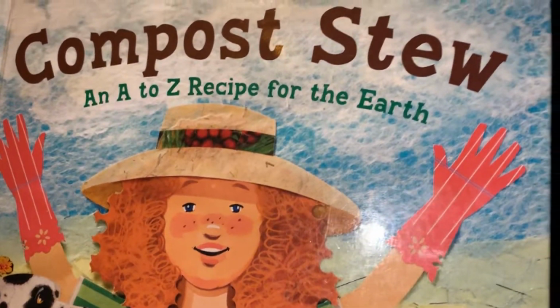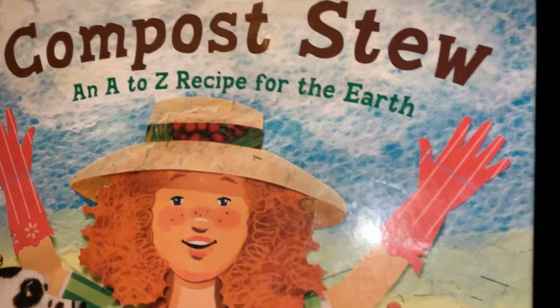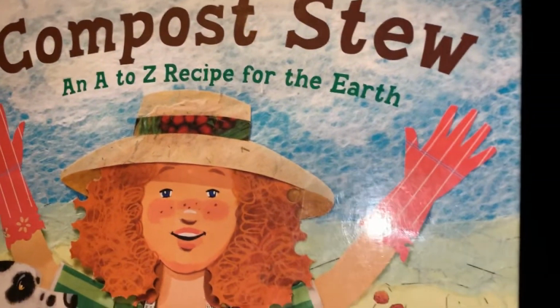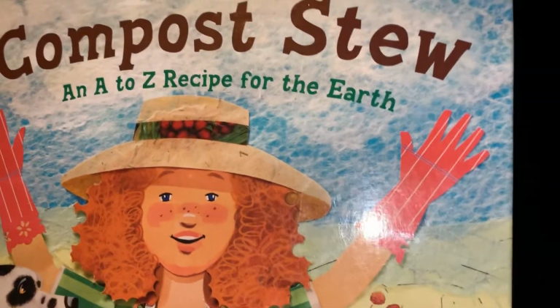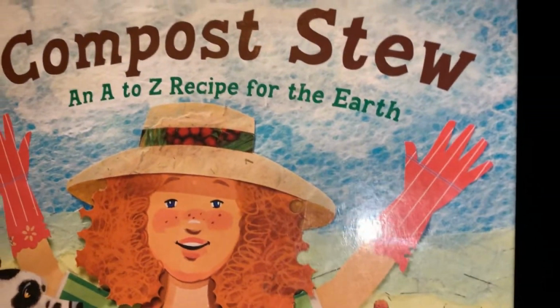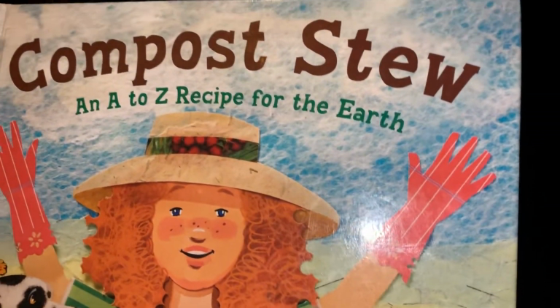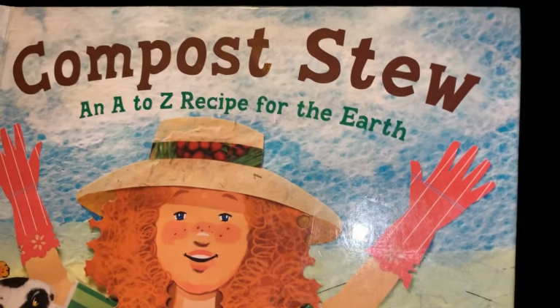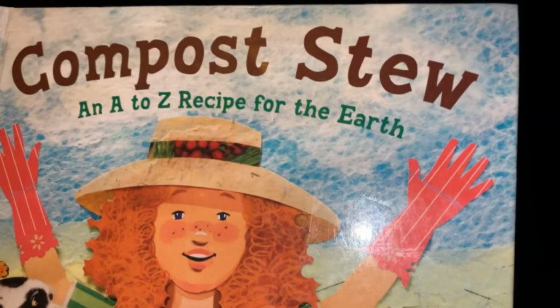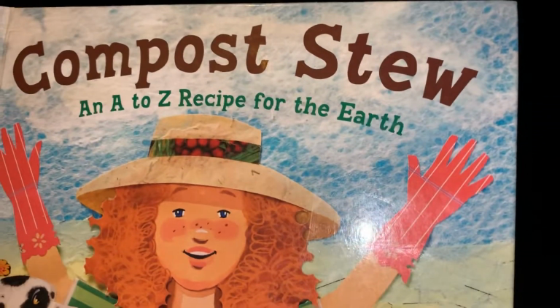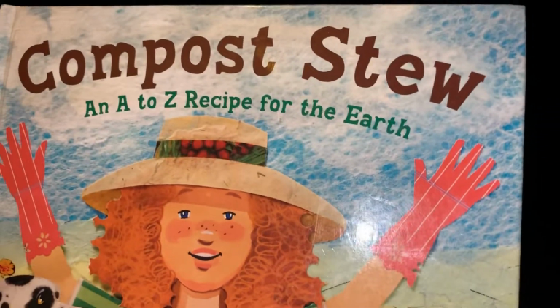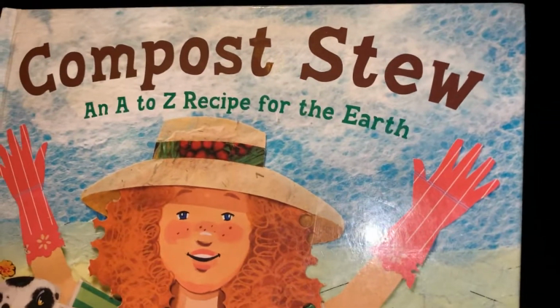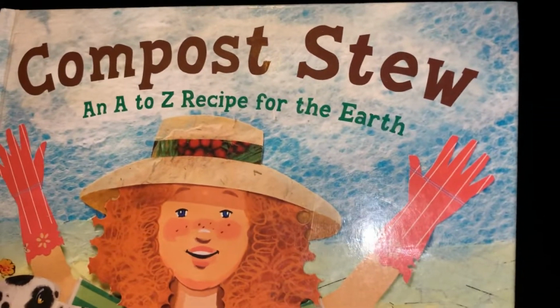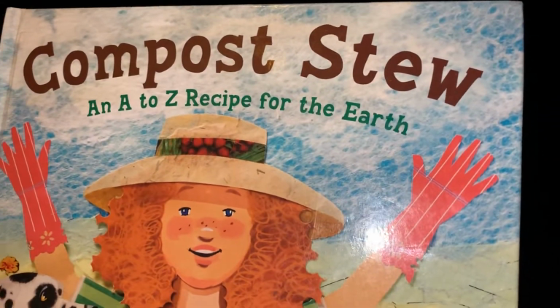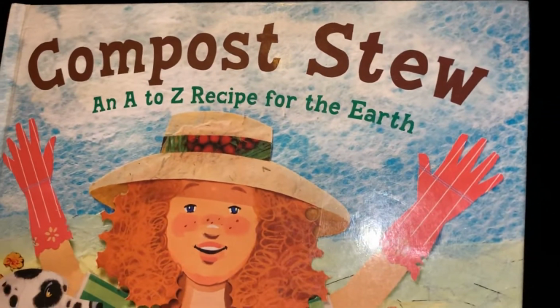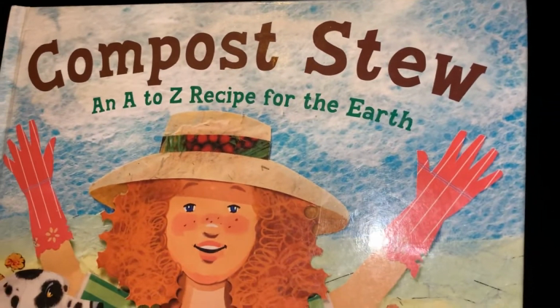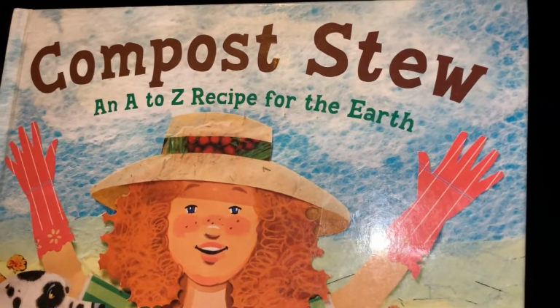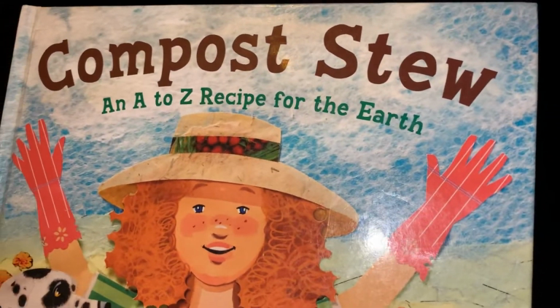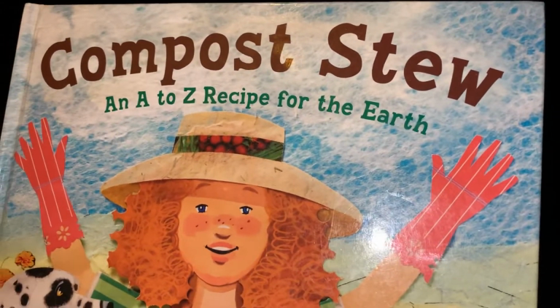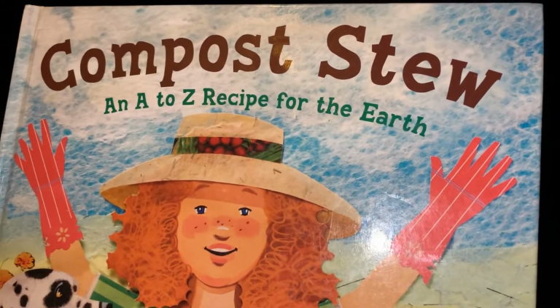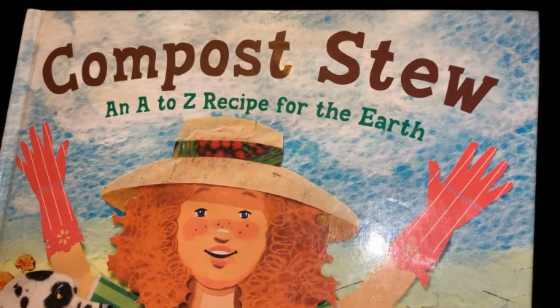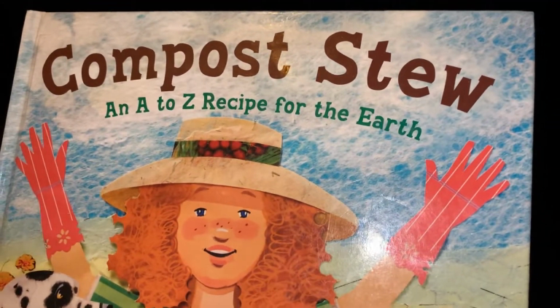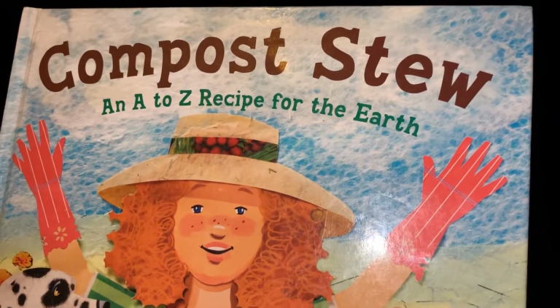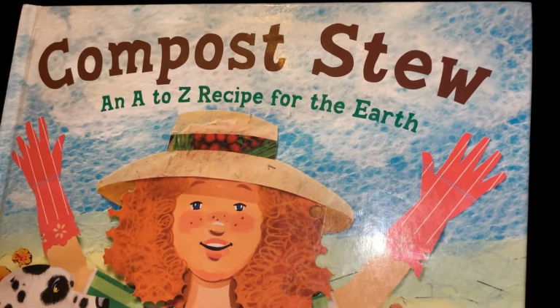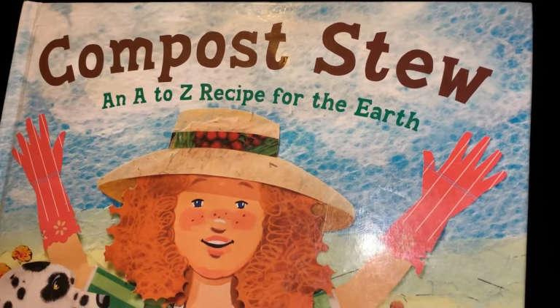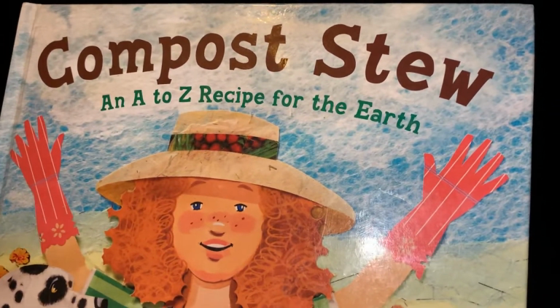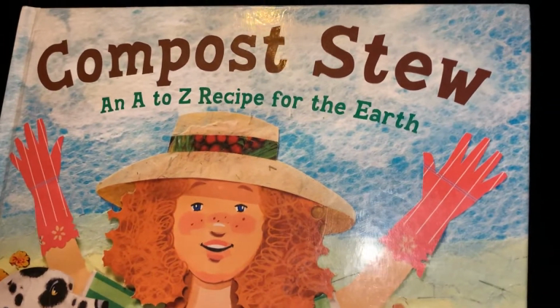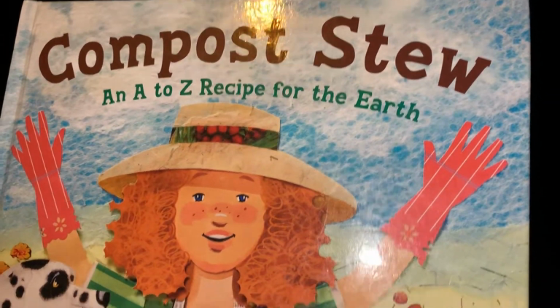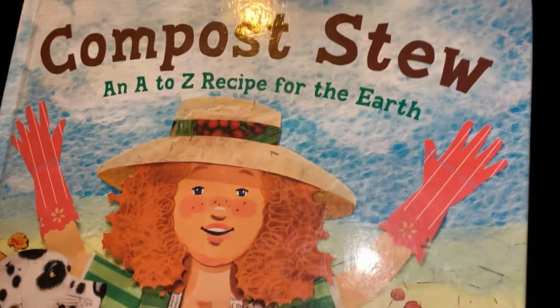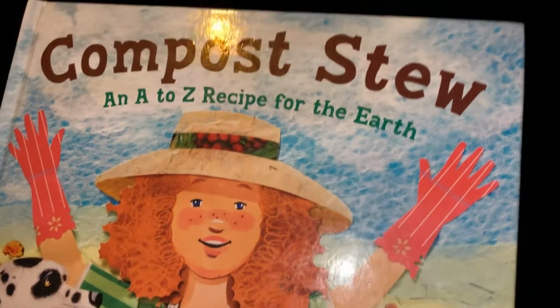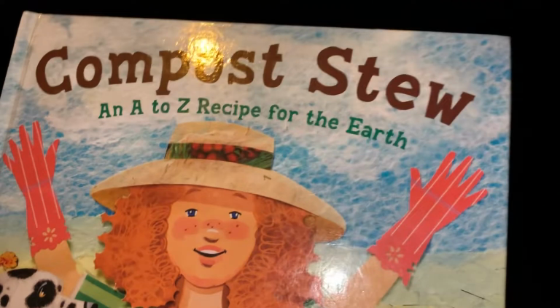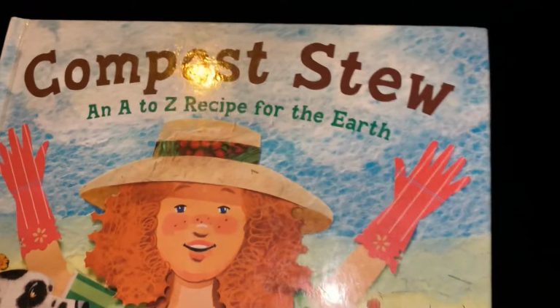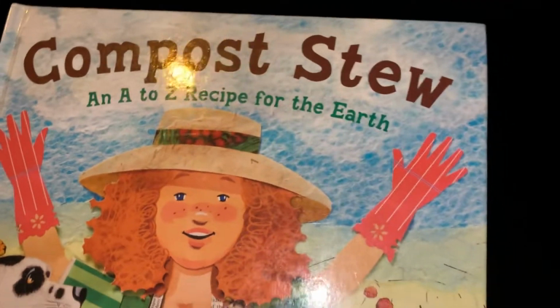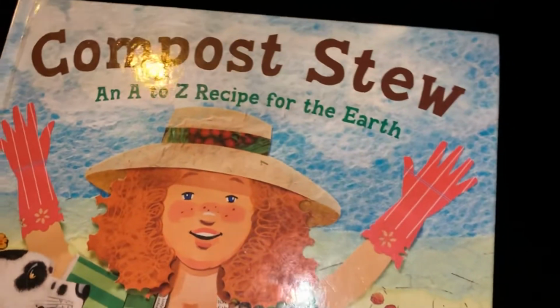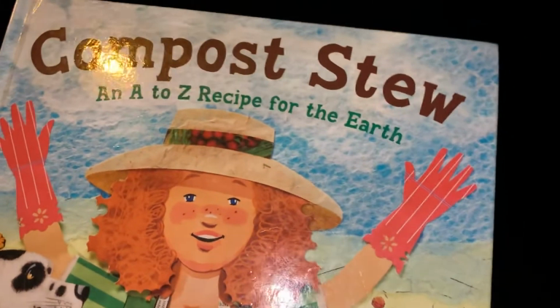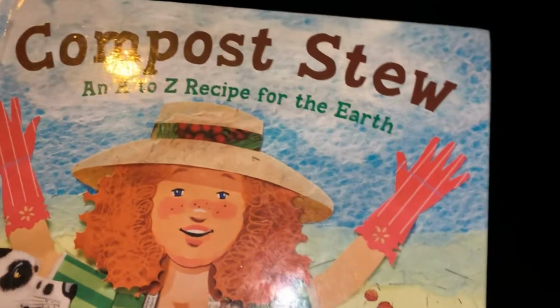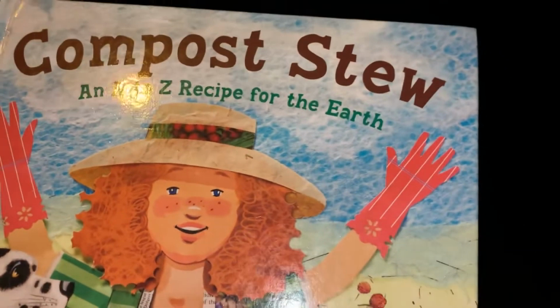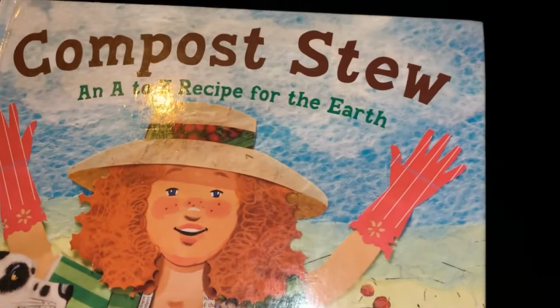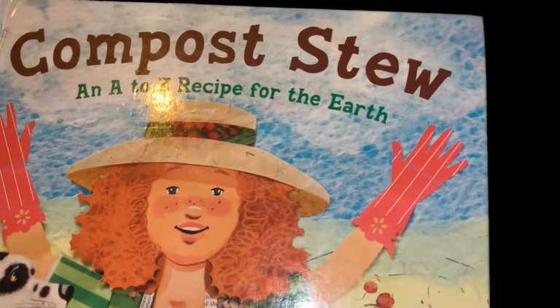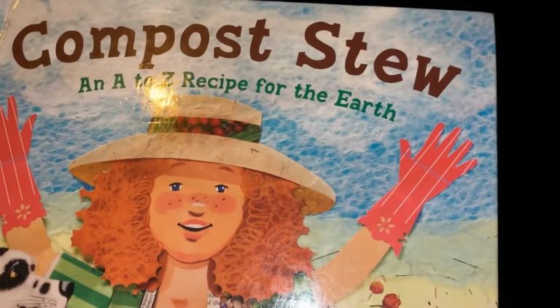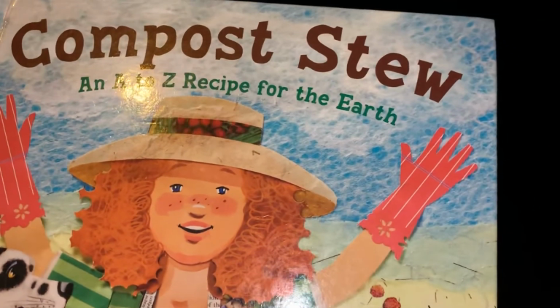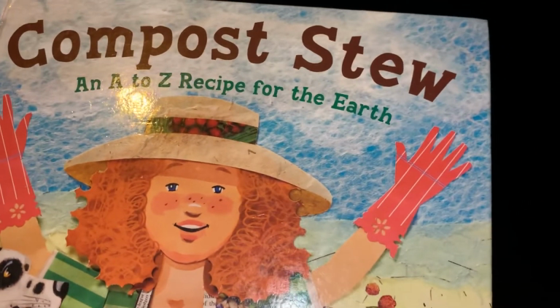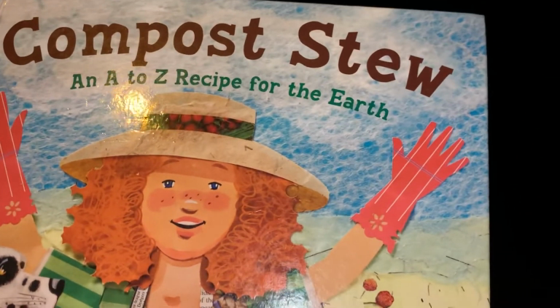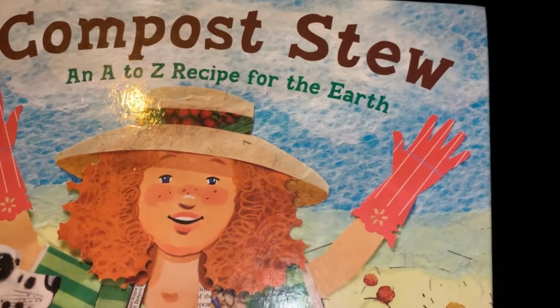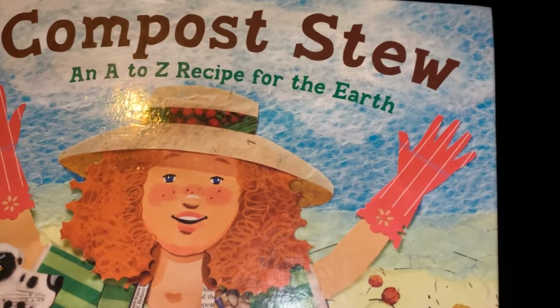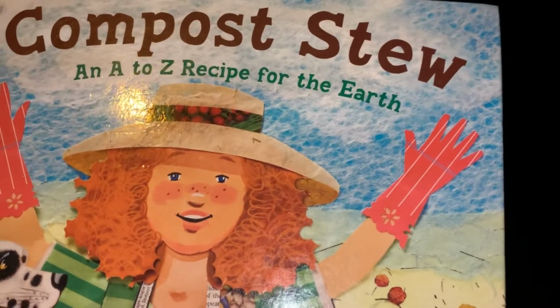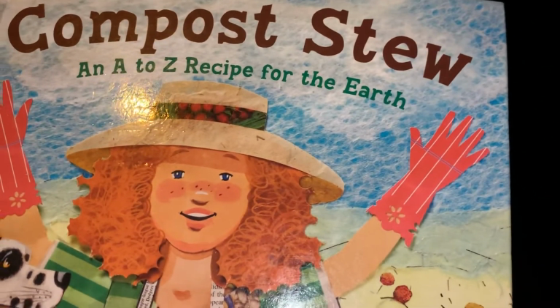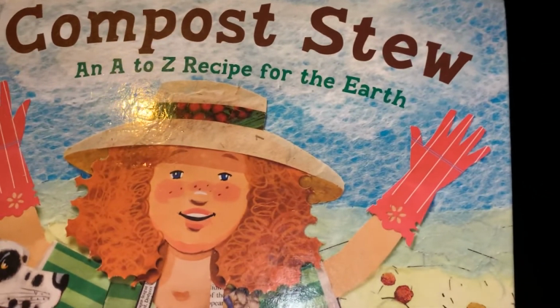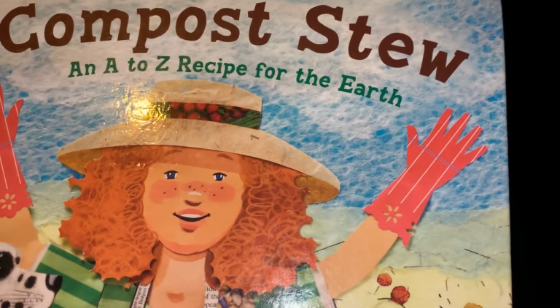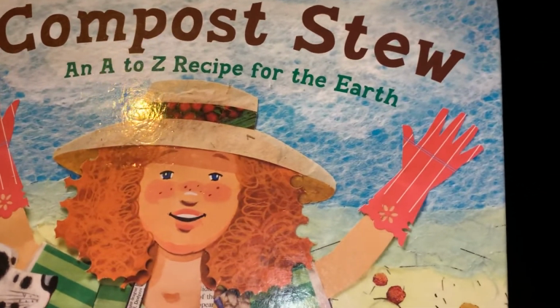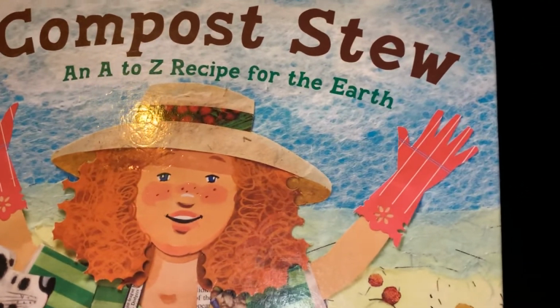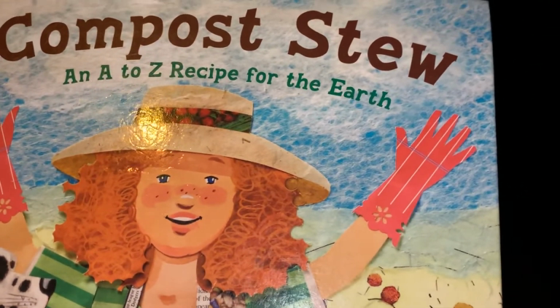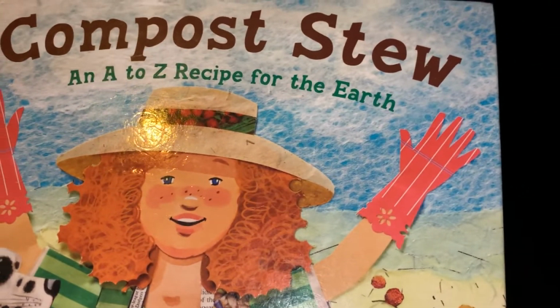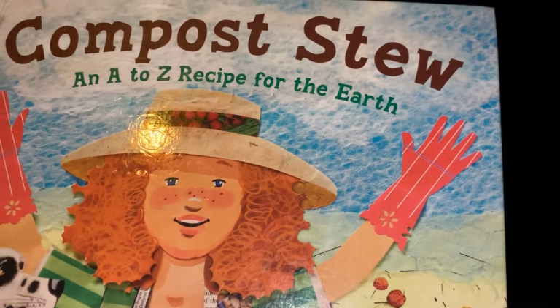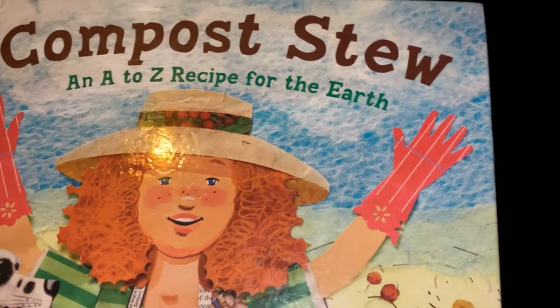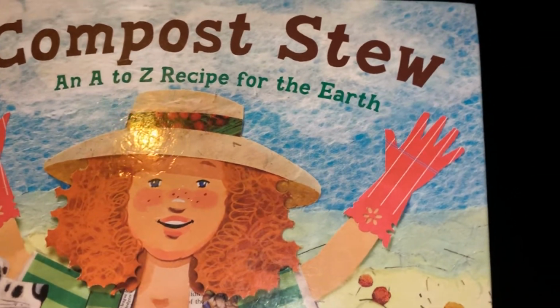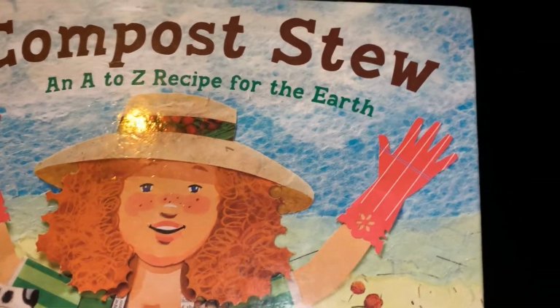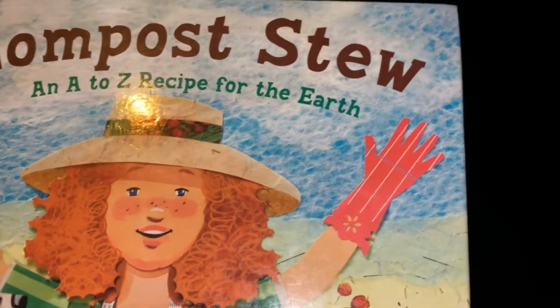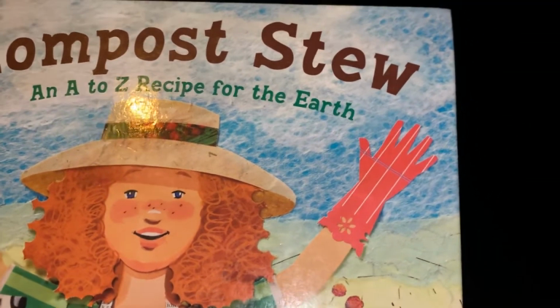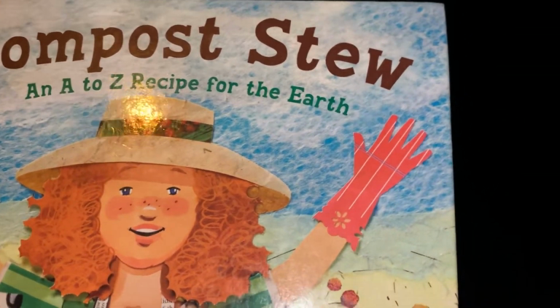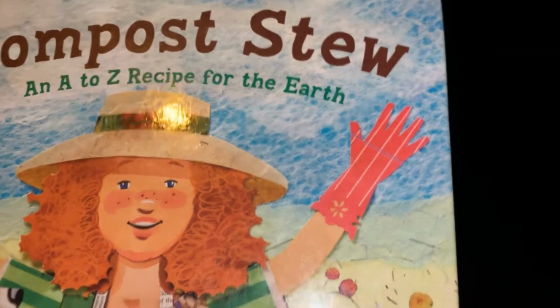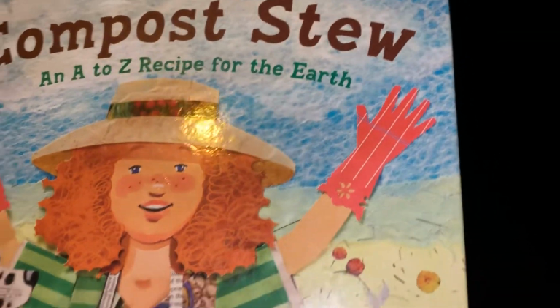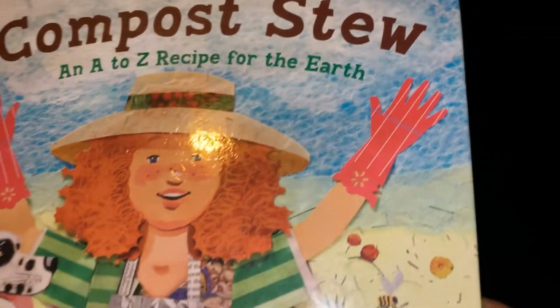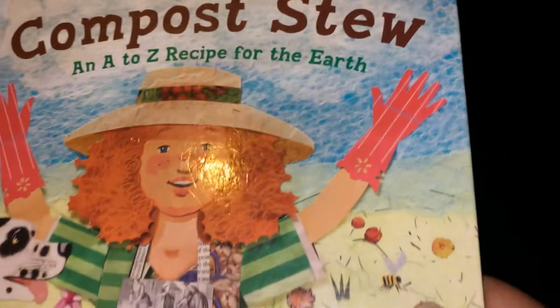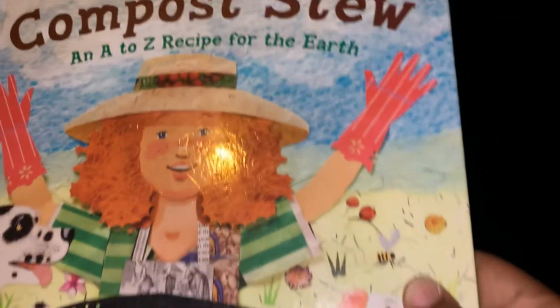Compost Stew, an A to Z recipe for the earth by Mary Siddells, illustrated by Ashley Wolf.